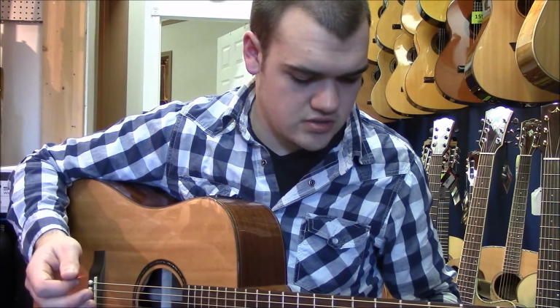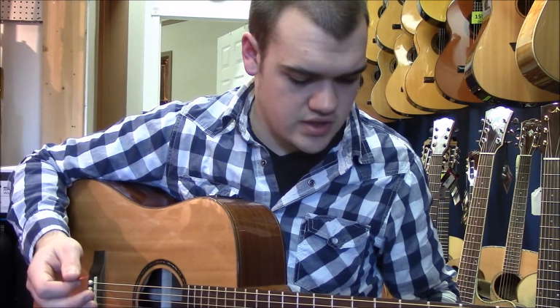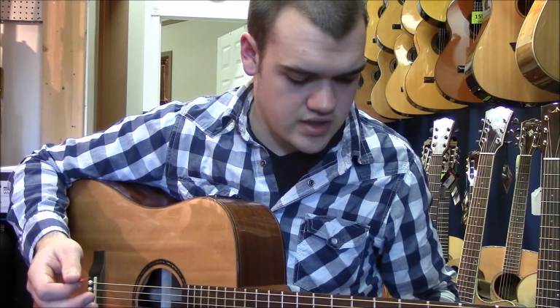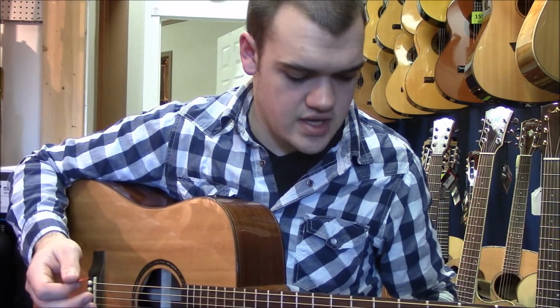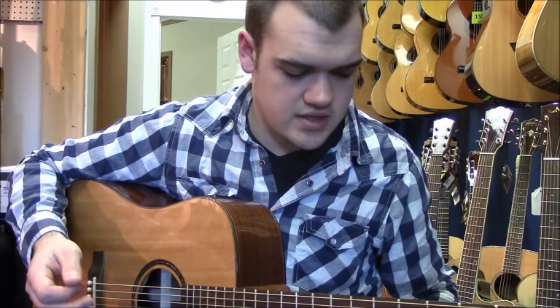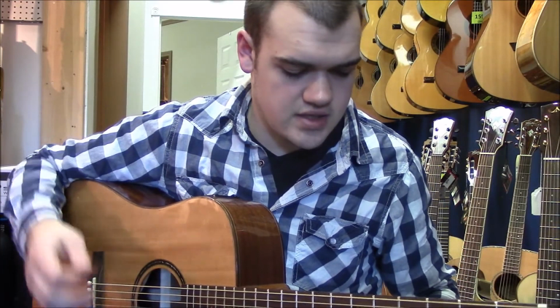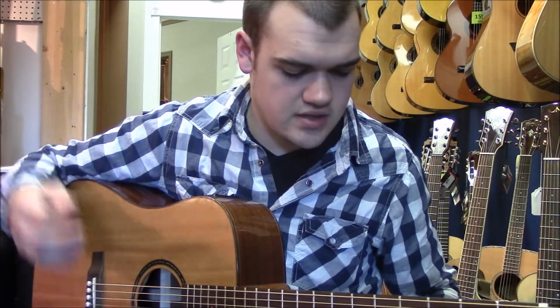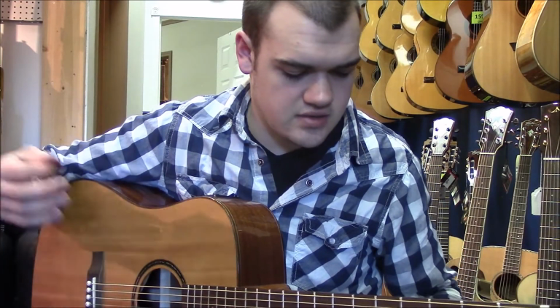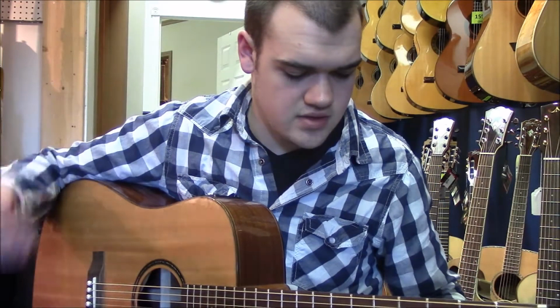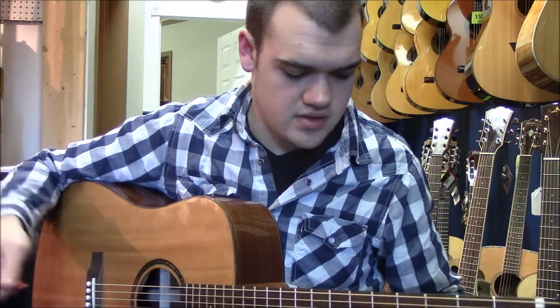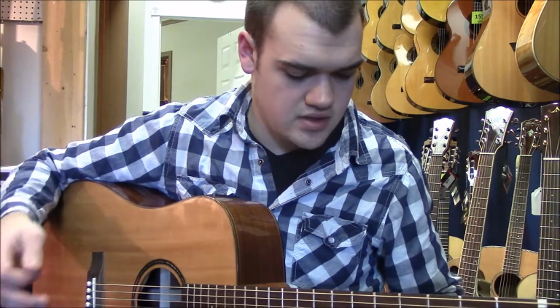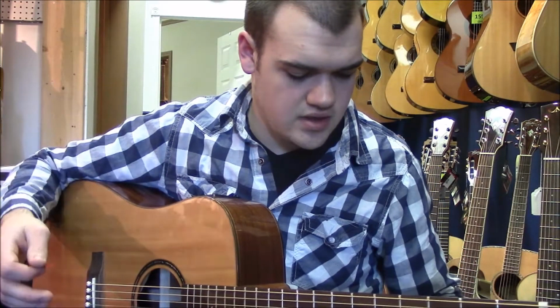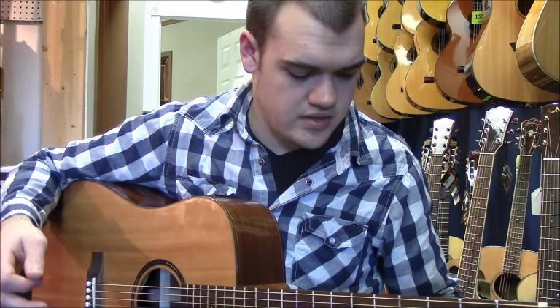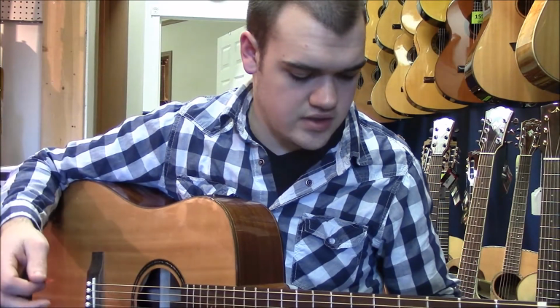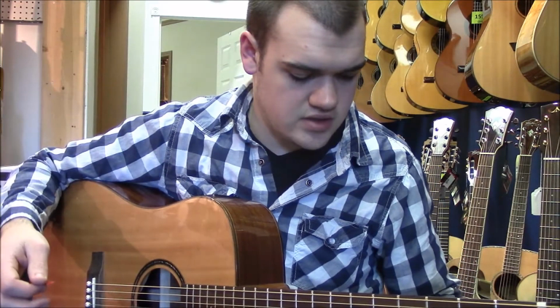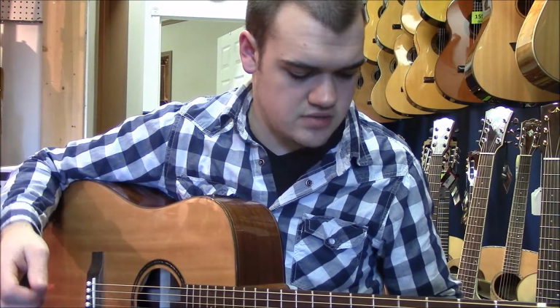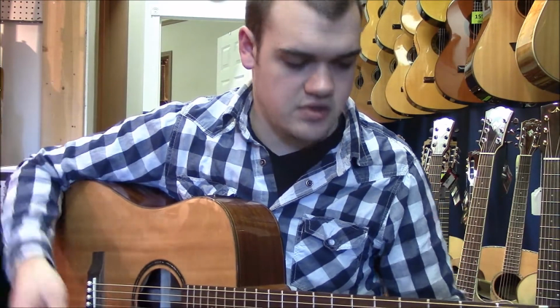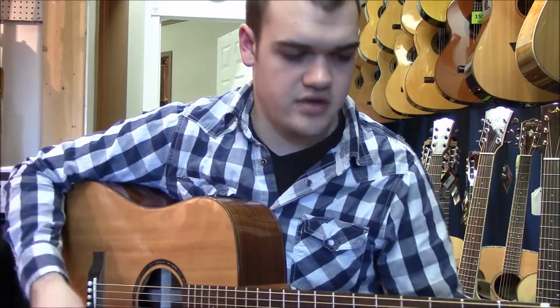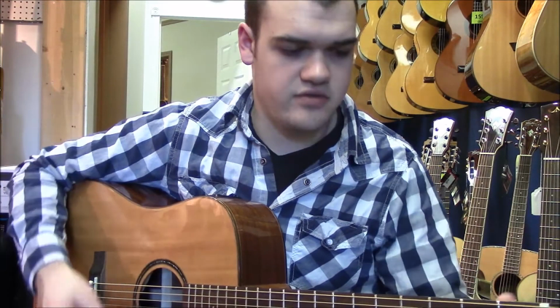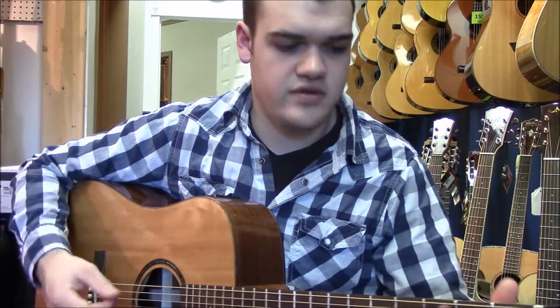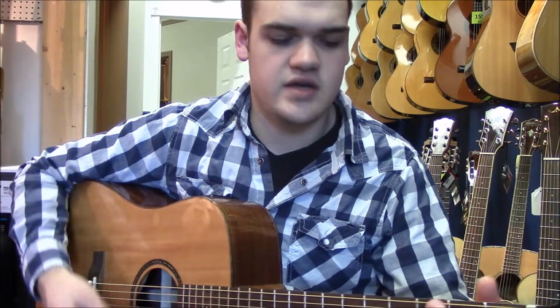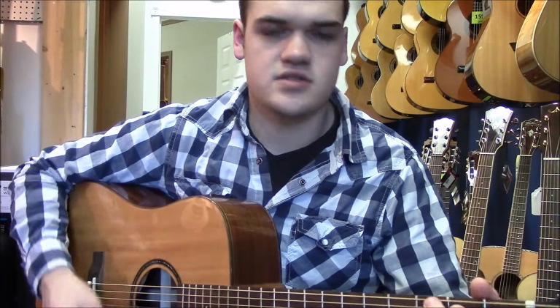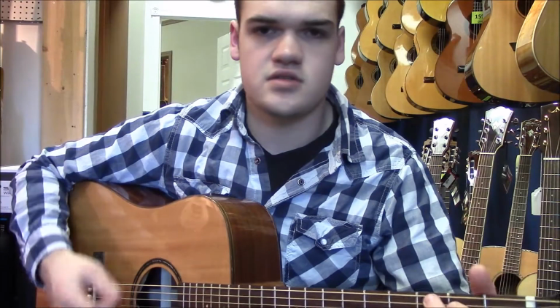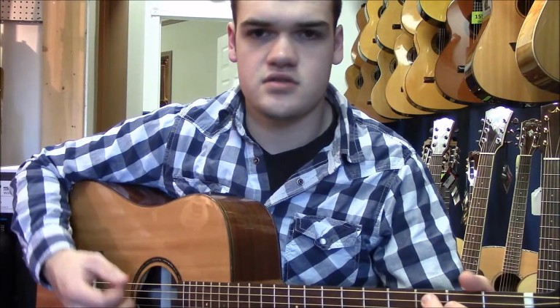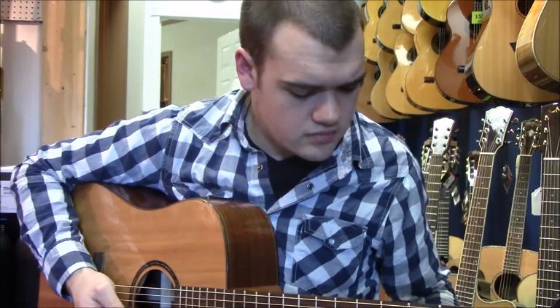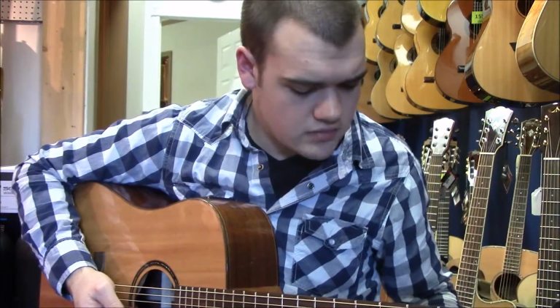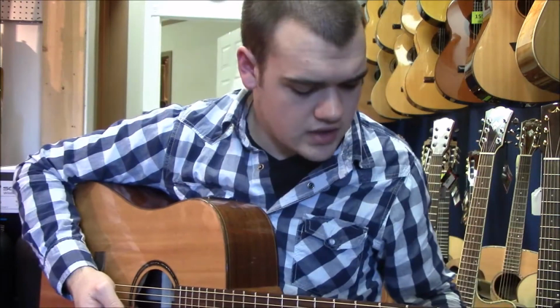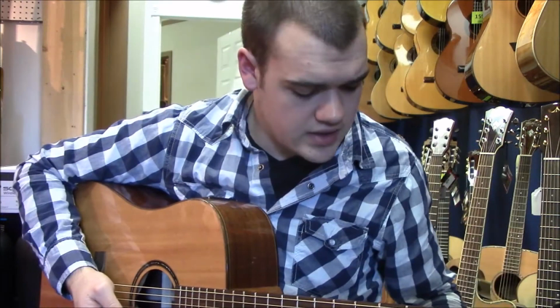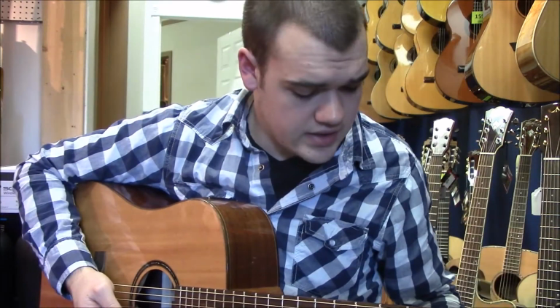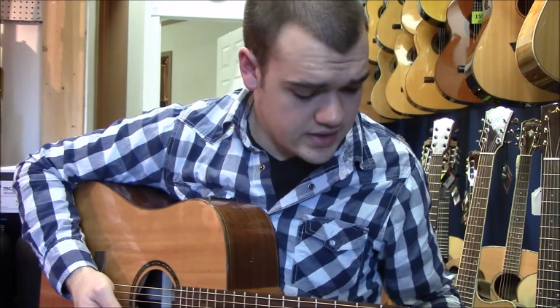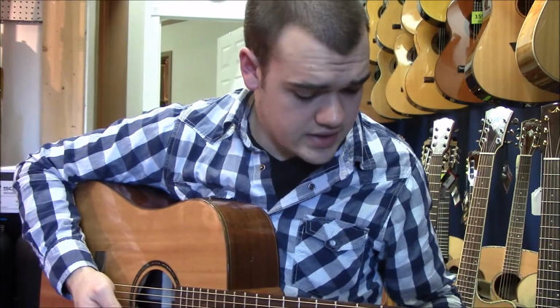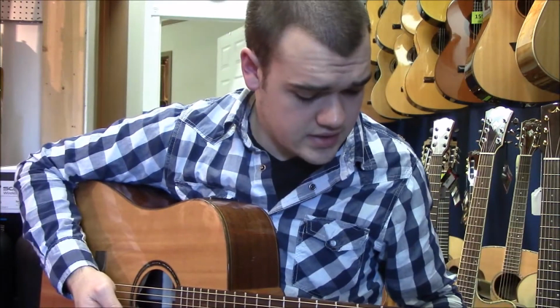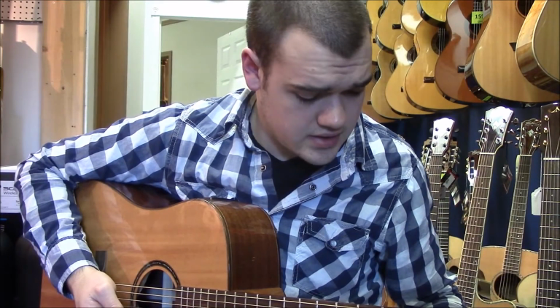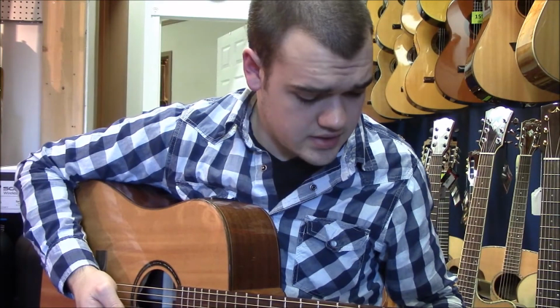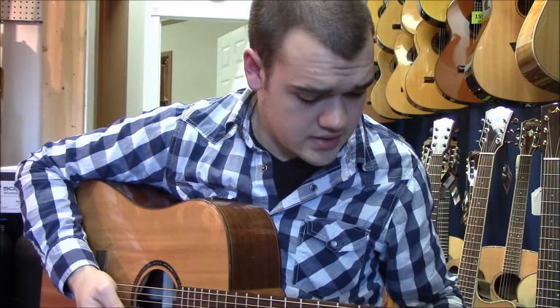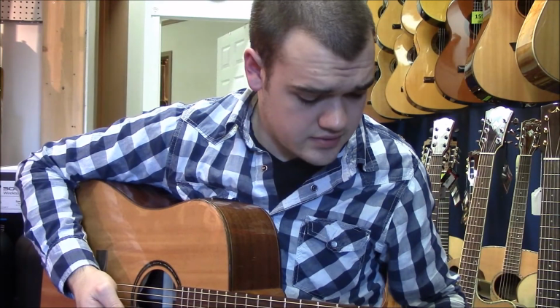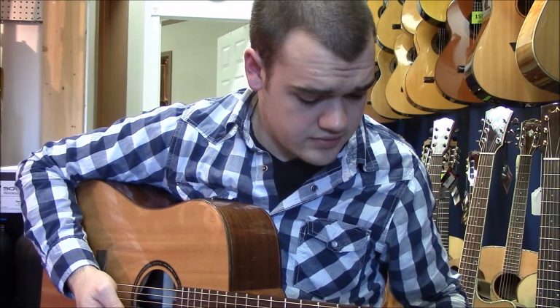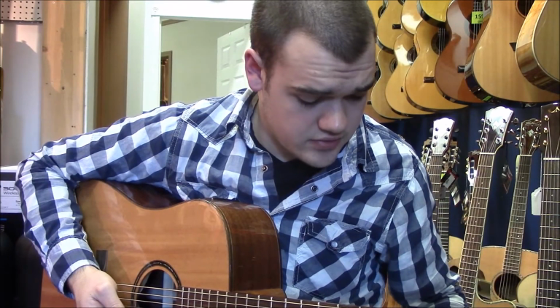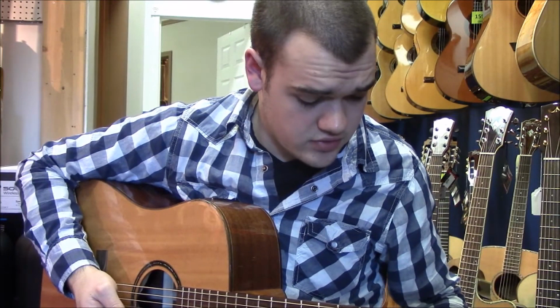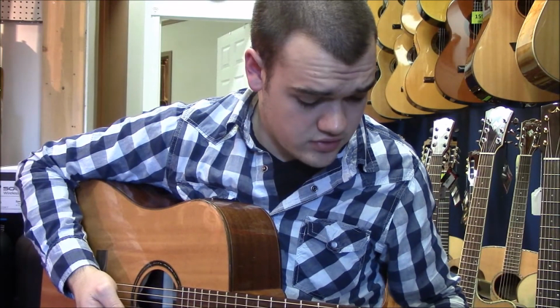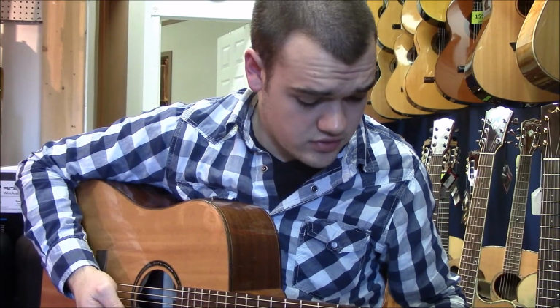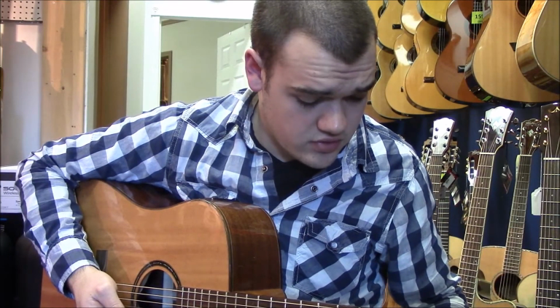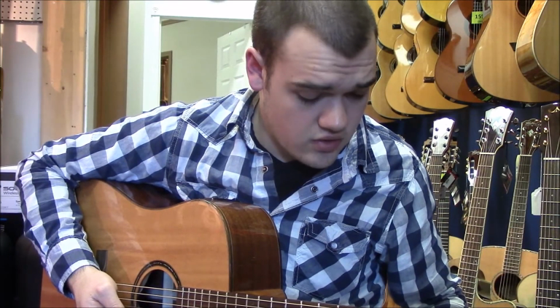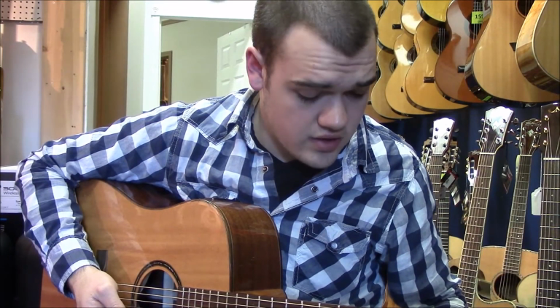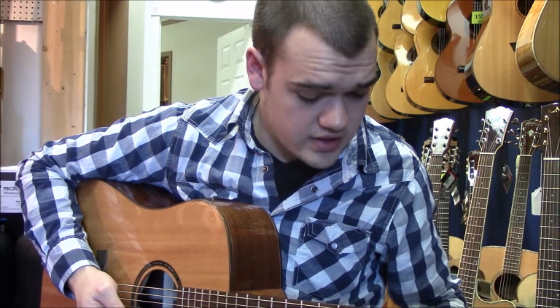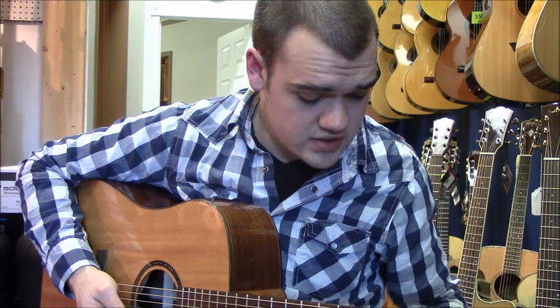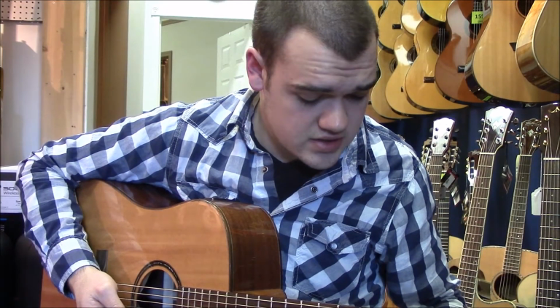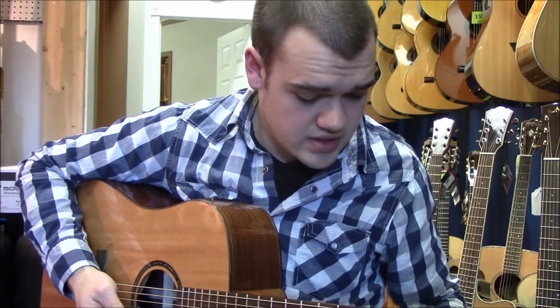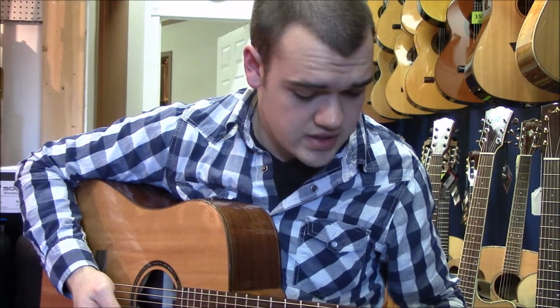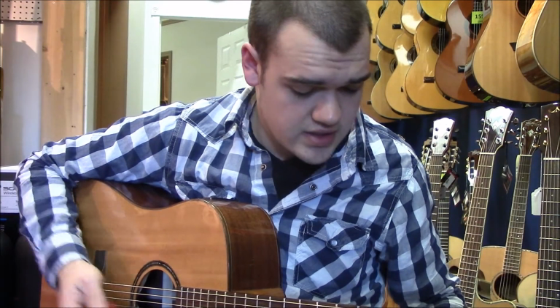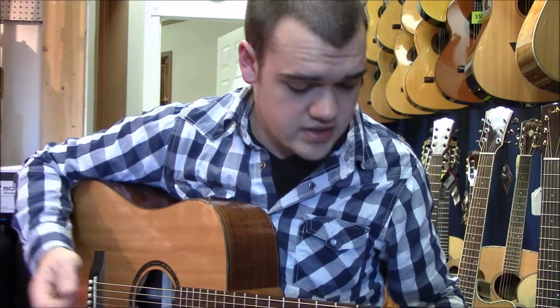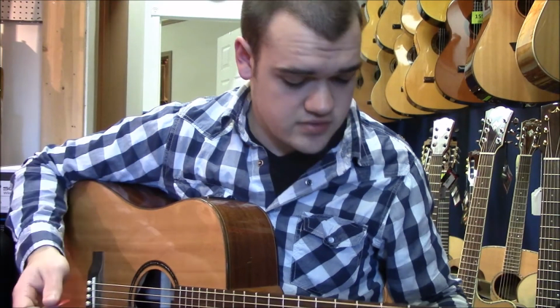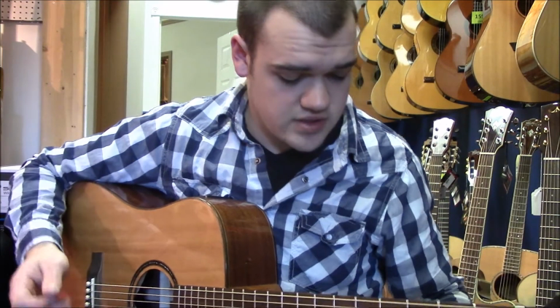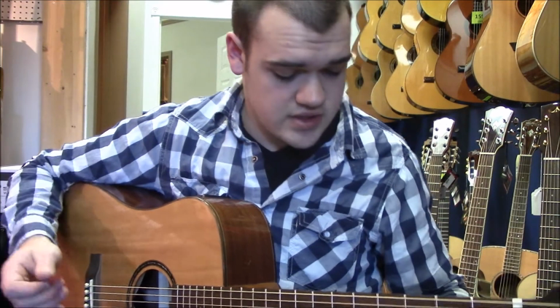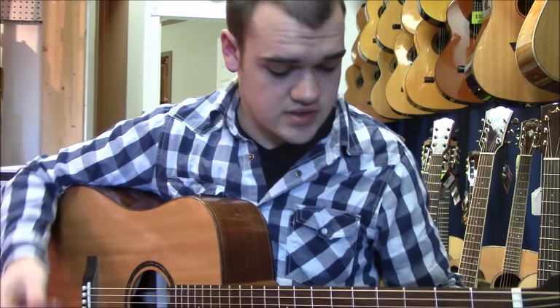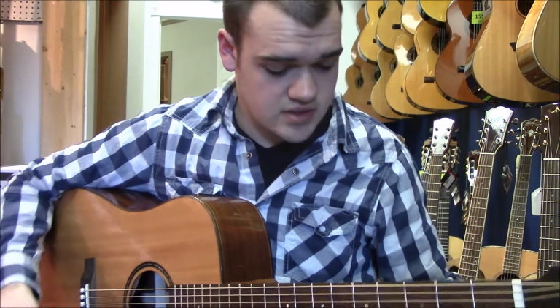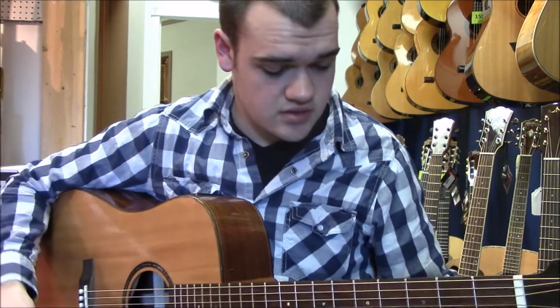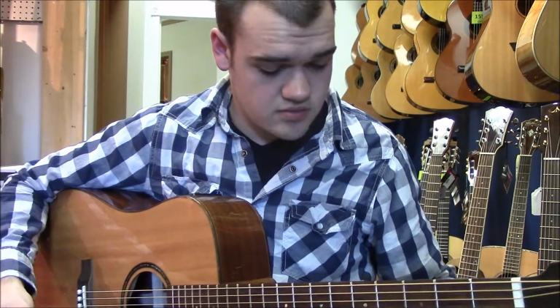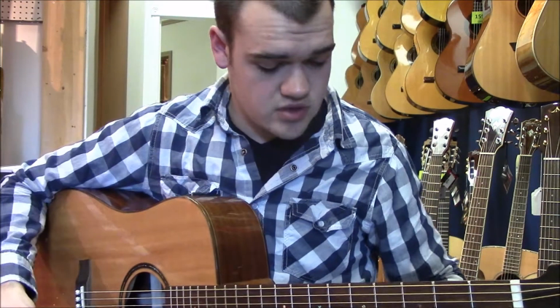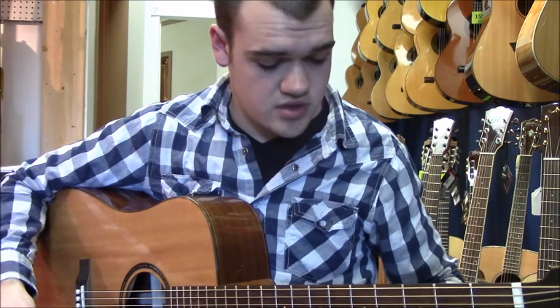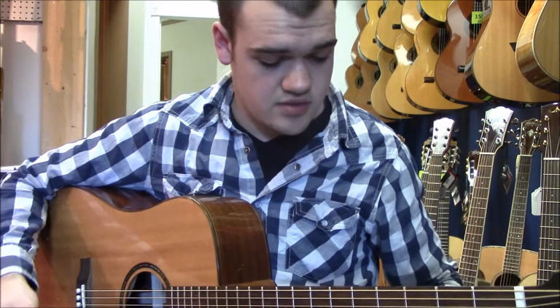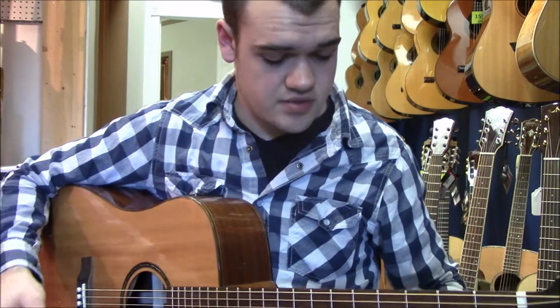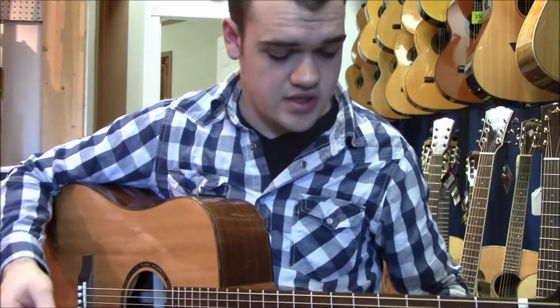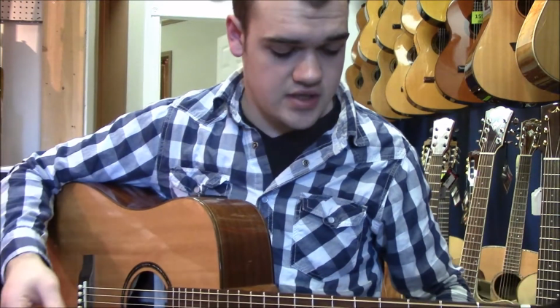And that's your verse. So get that down and then just play it faster. And then your chorus is where it gets a little more complicated.